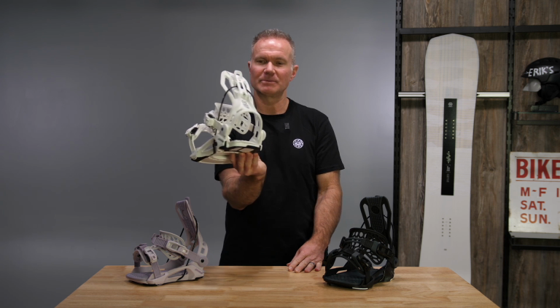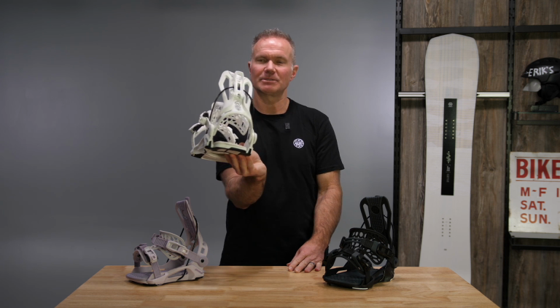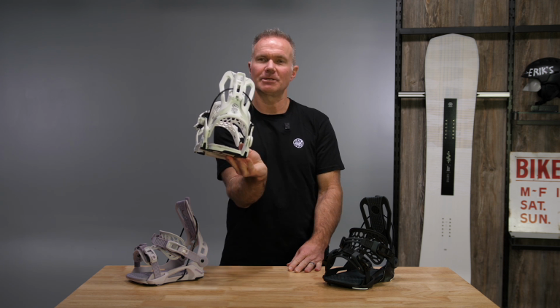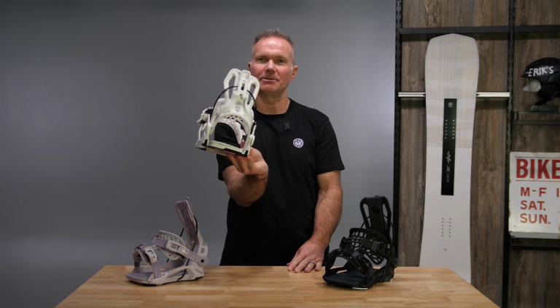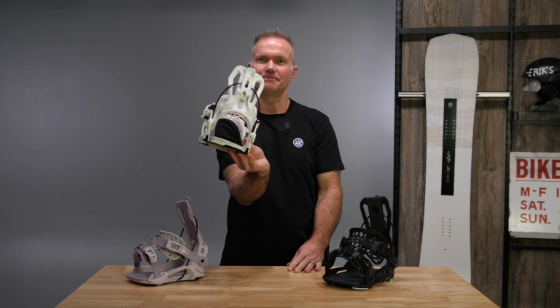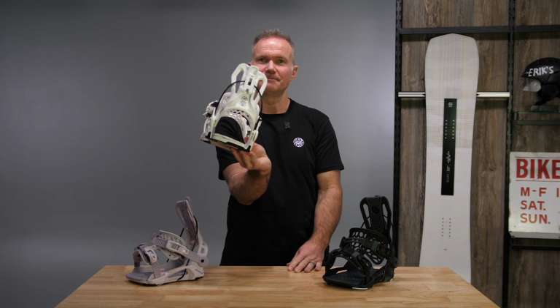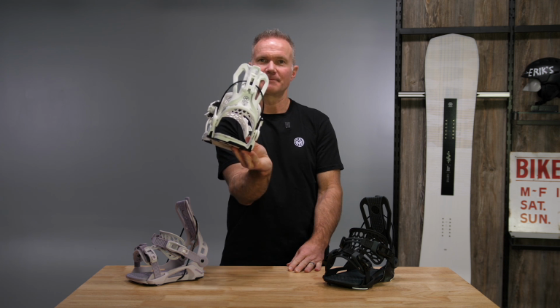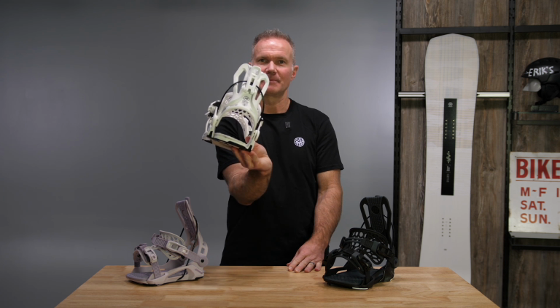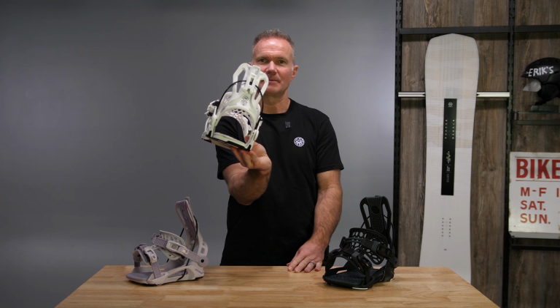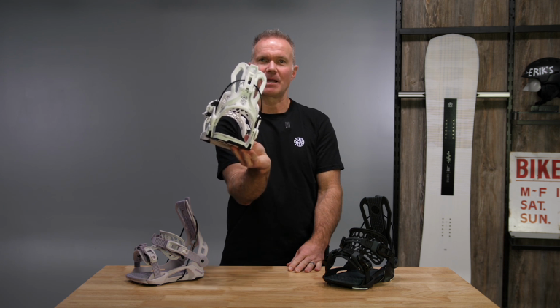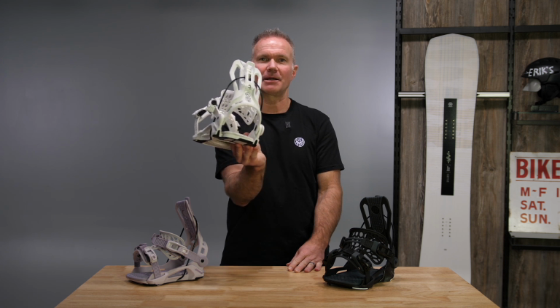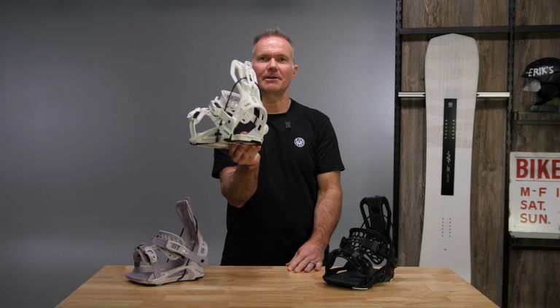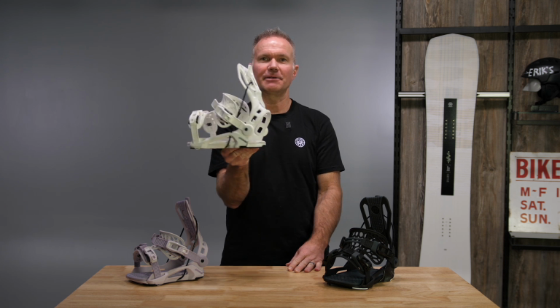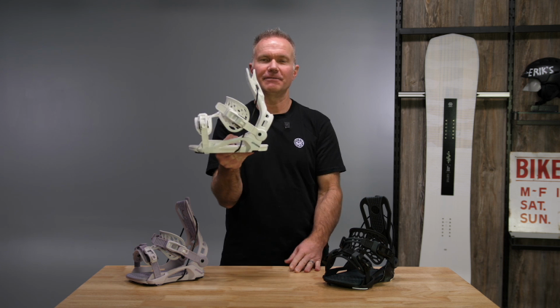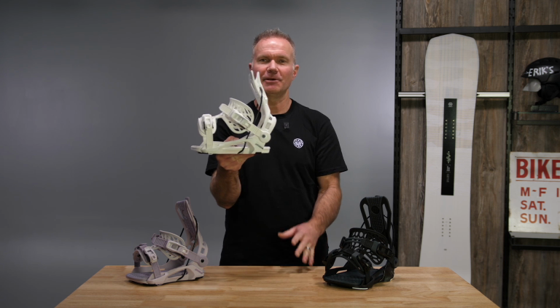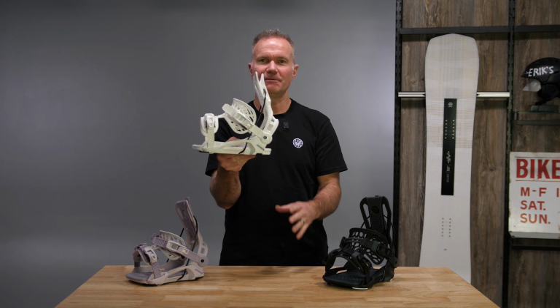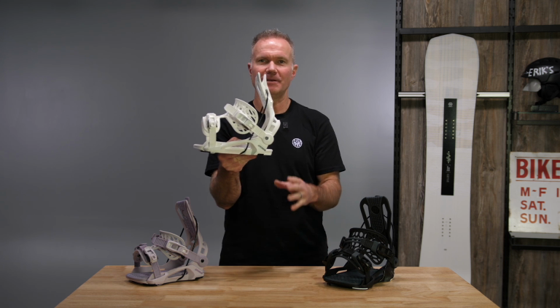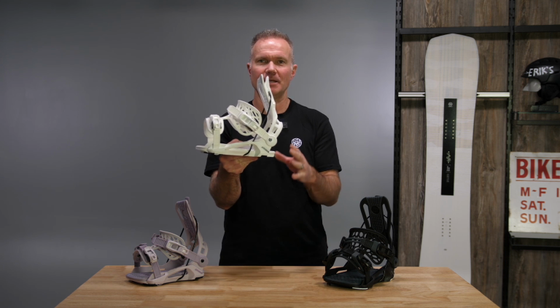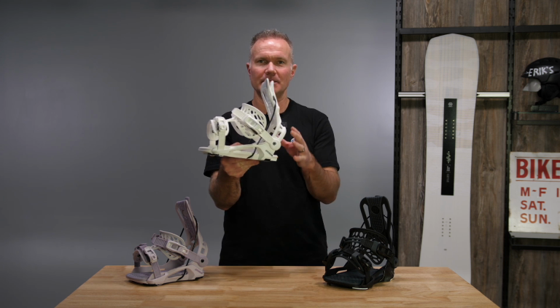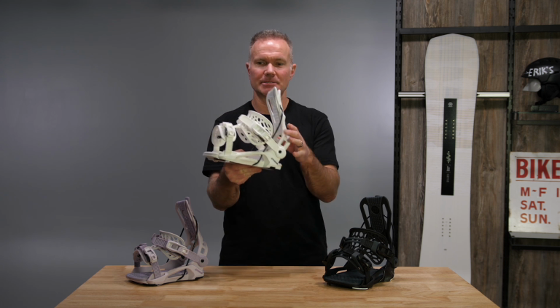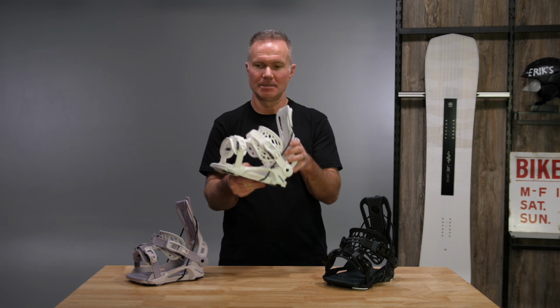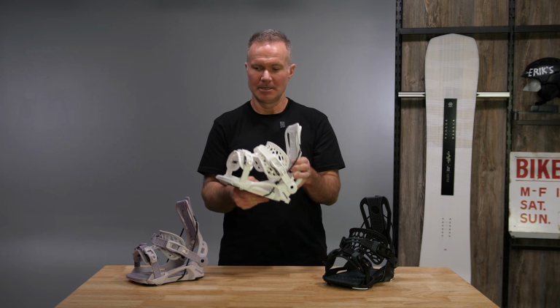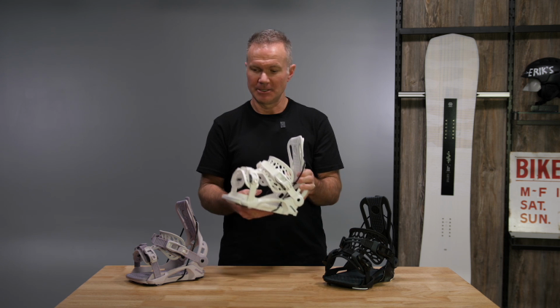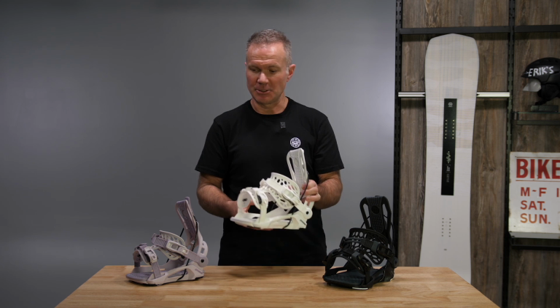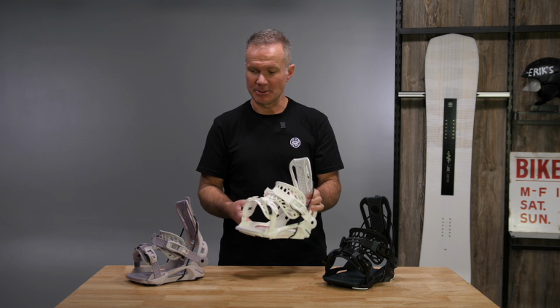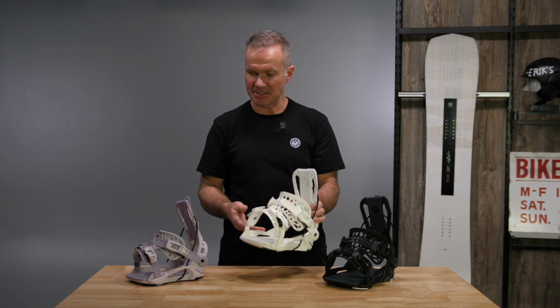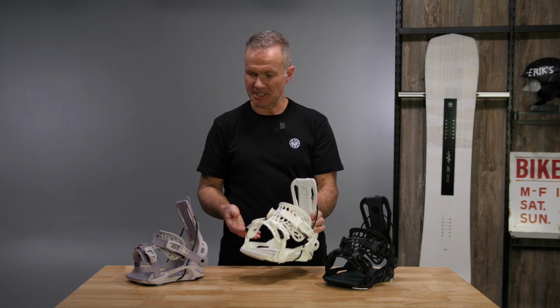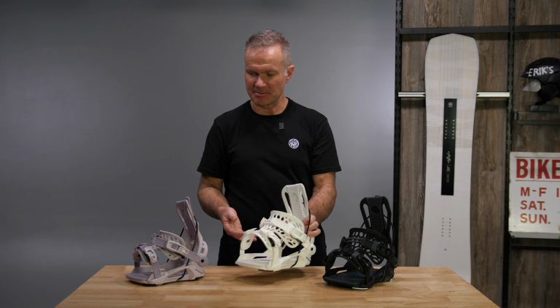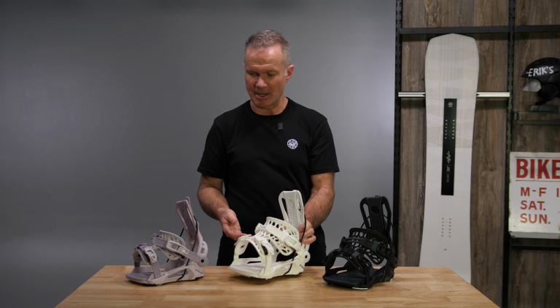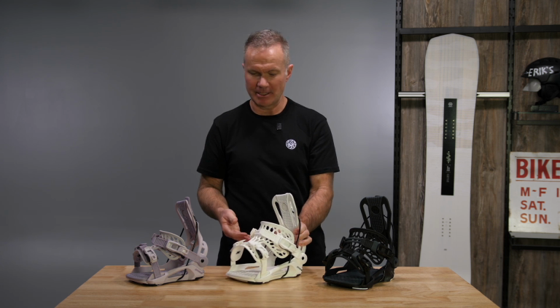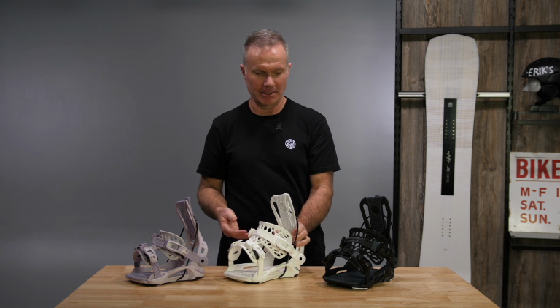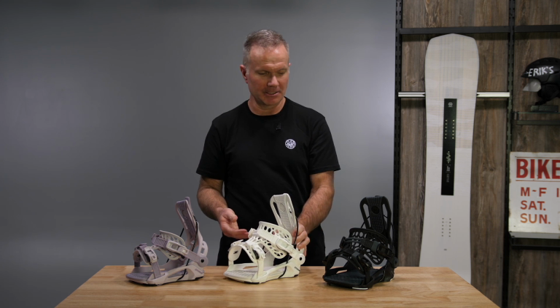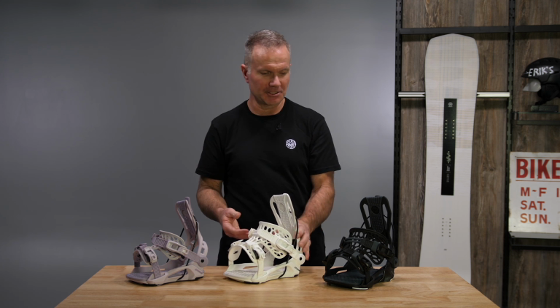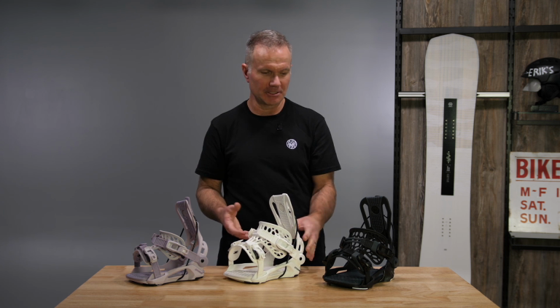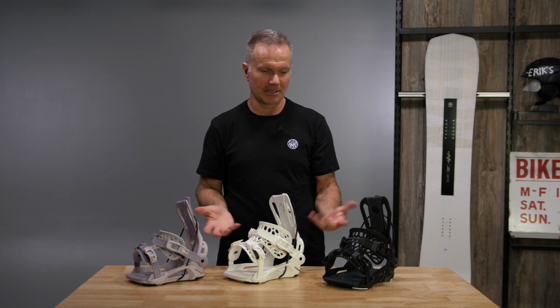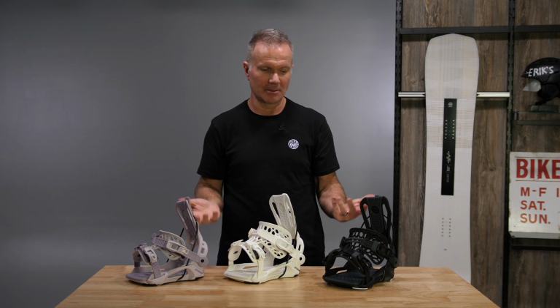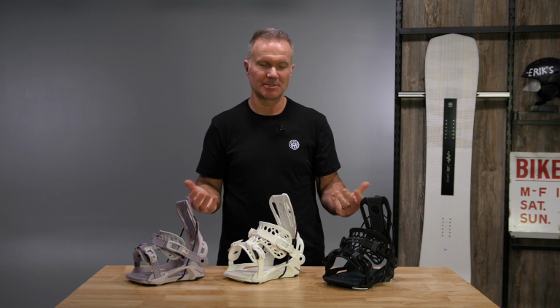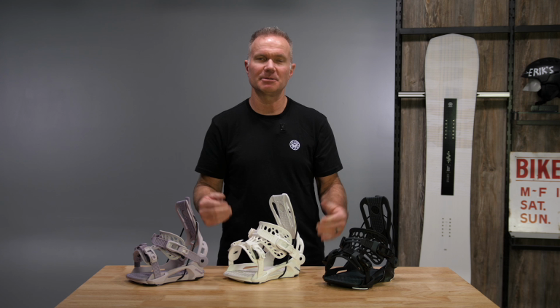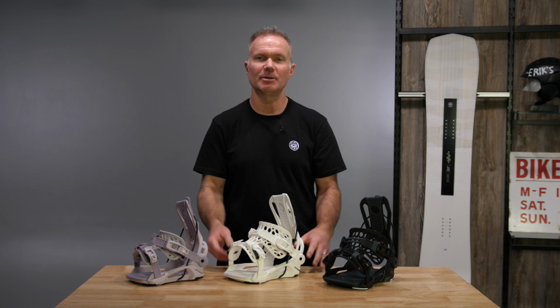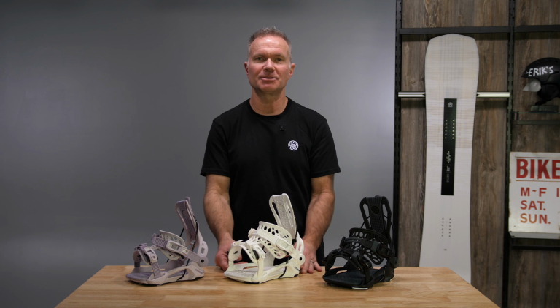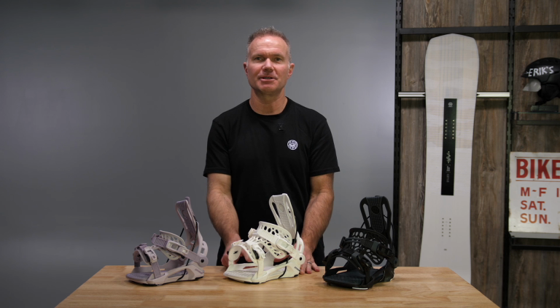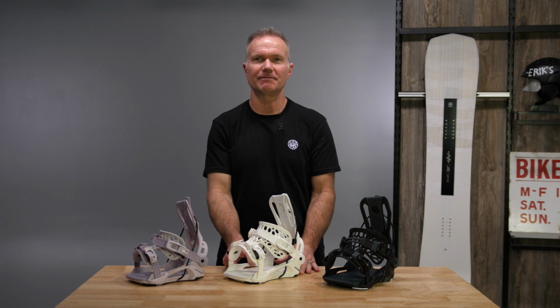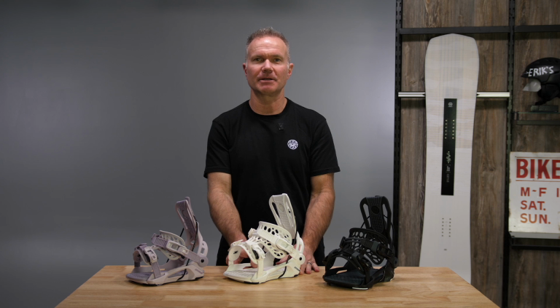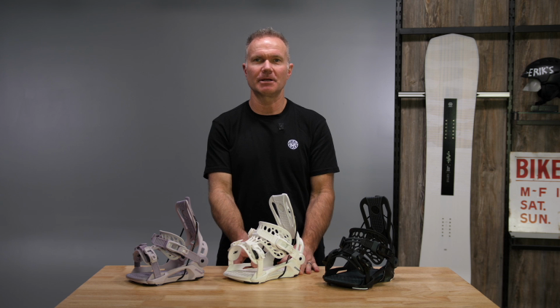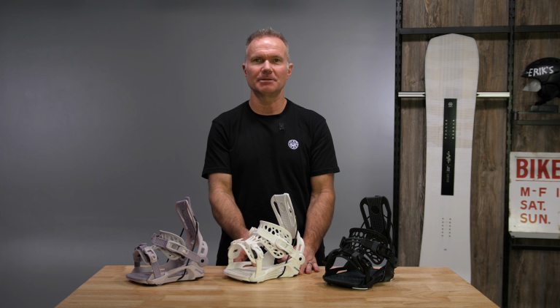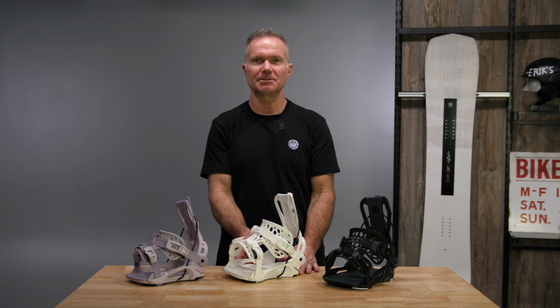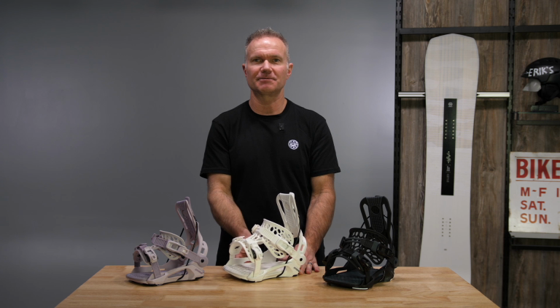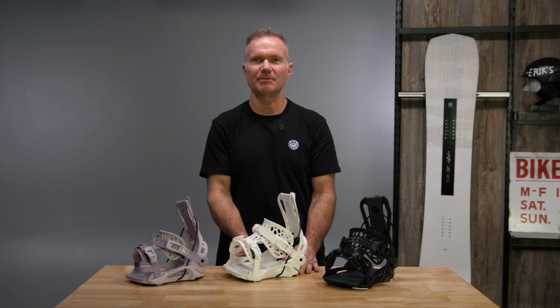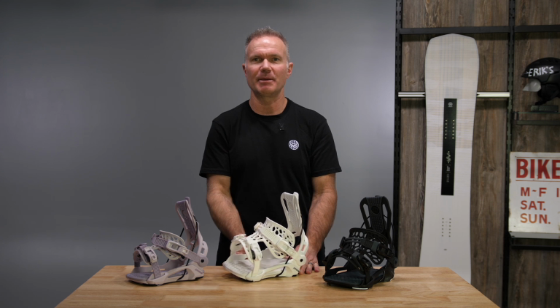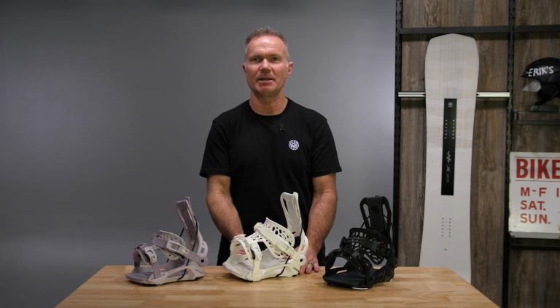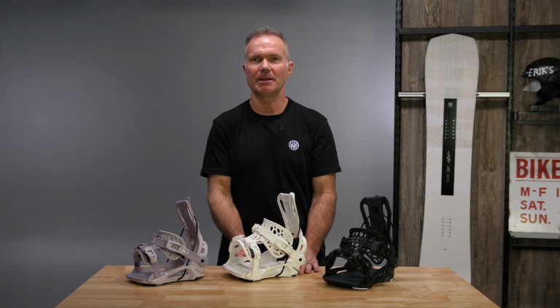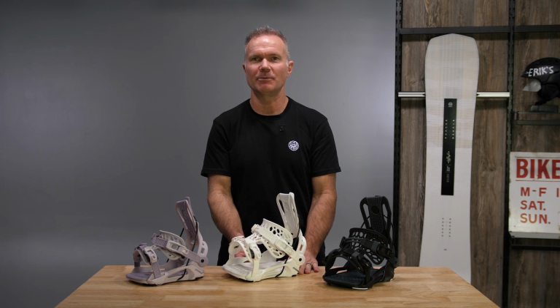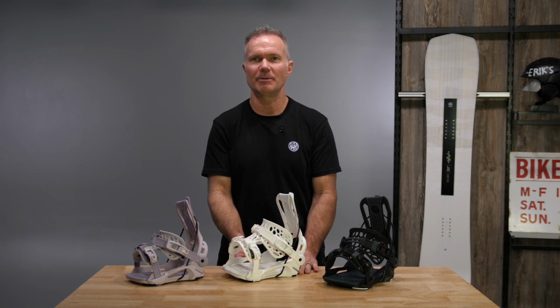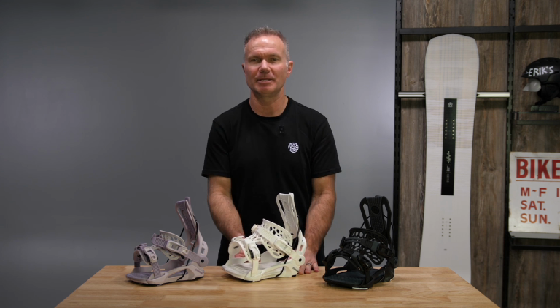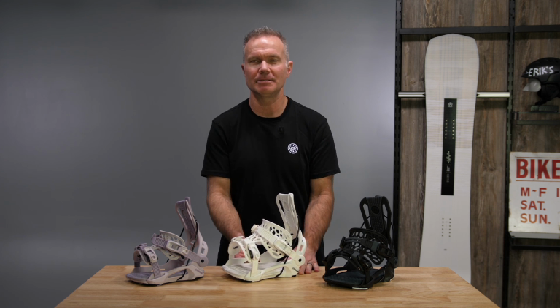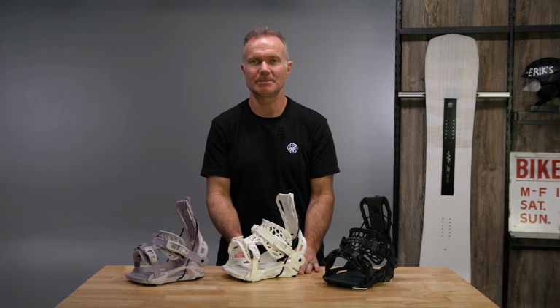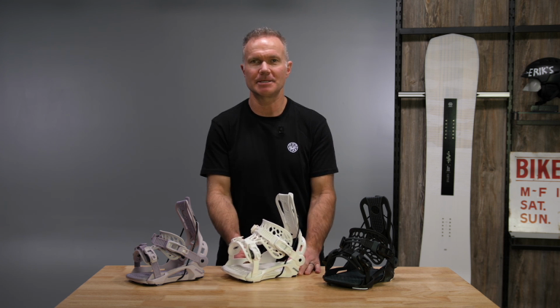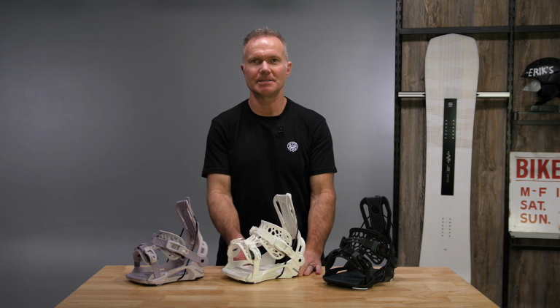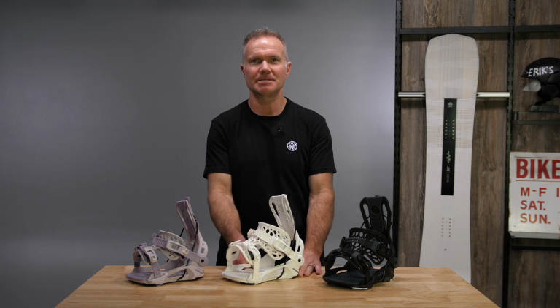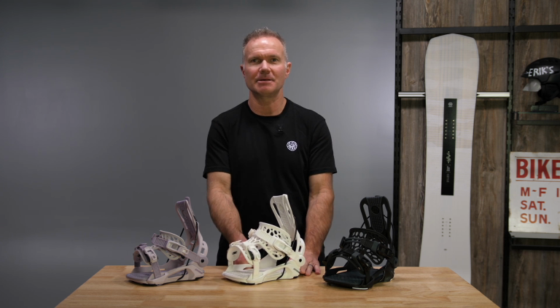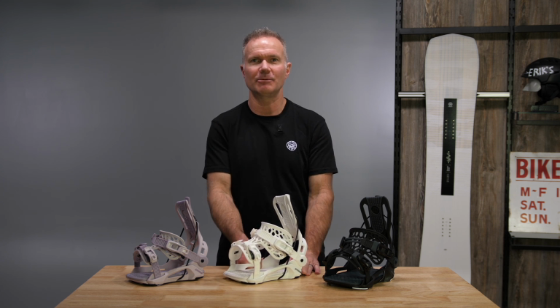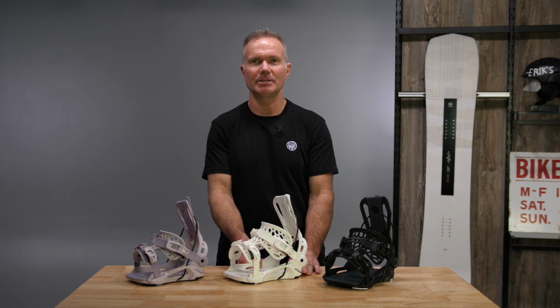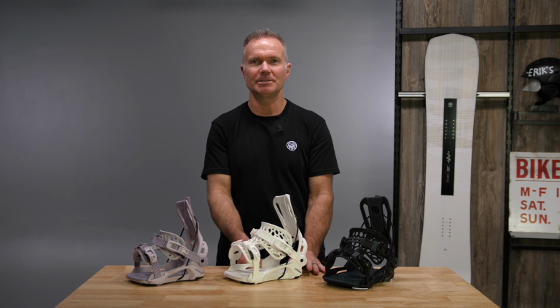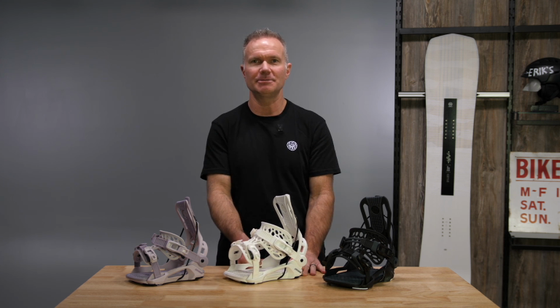So the Nidecker Flow Phoenix — a unisex binding this year, comes in a bunch of different colors for men and women, sized that way too.